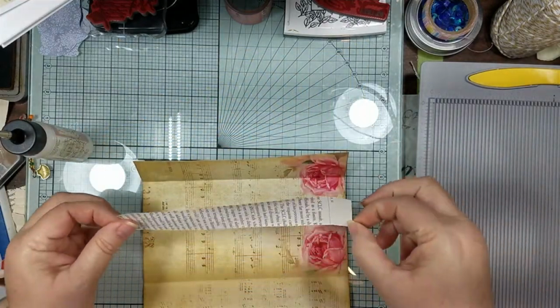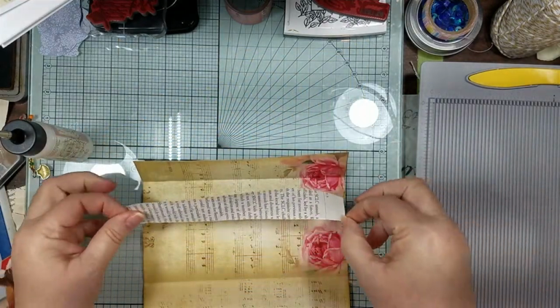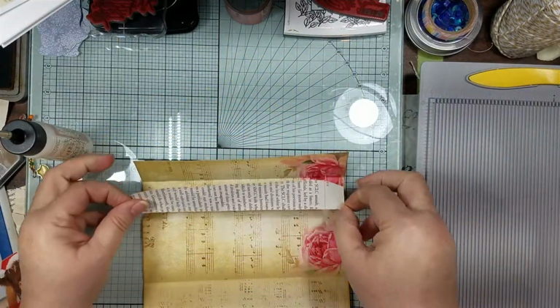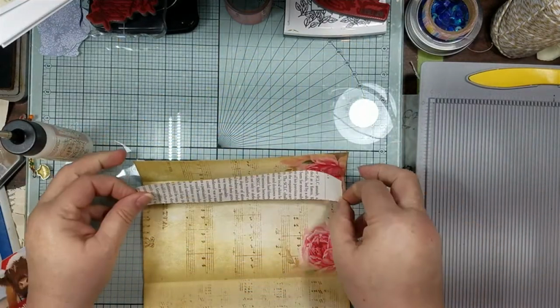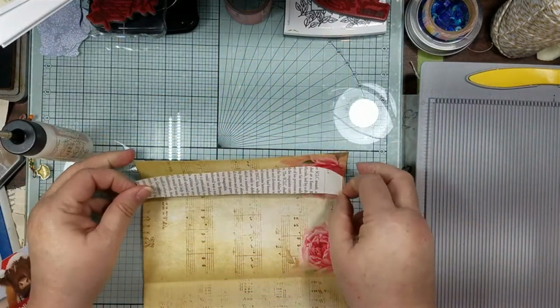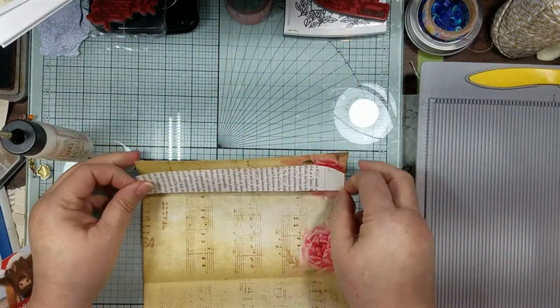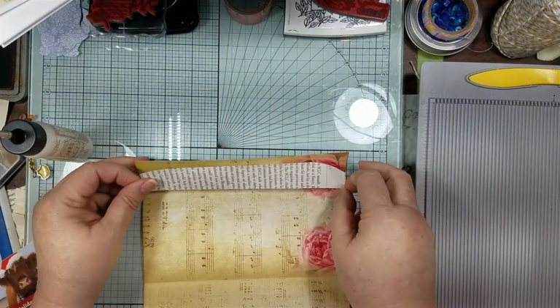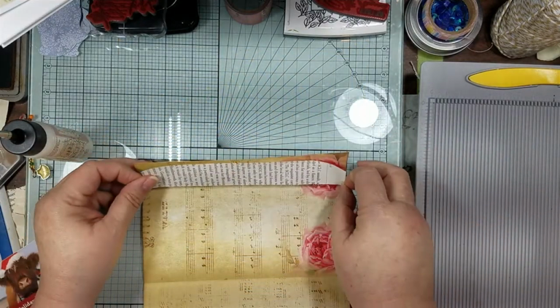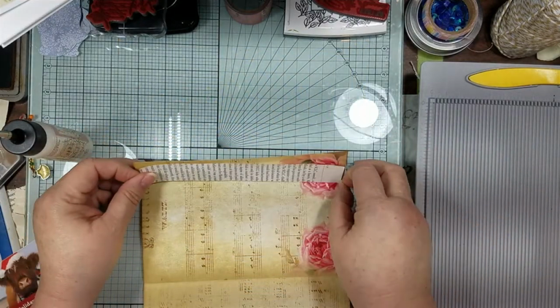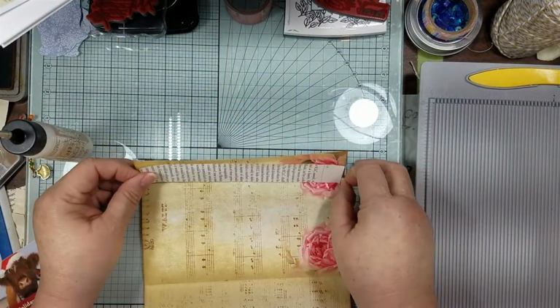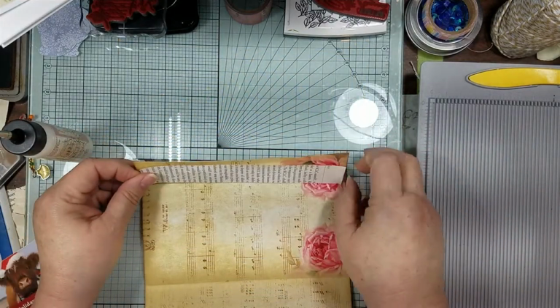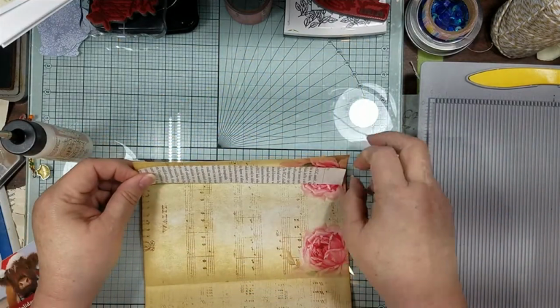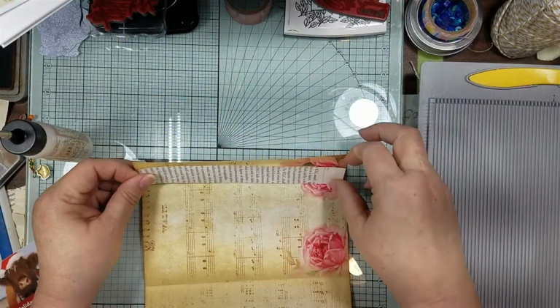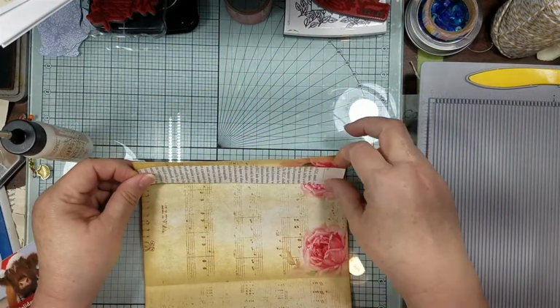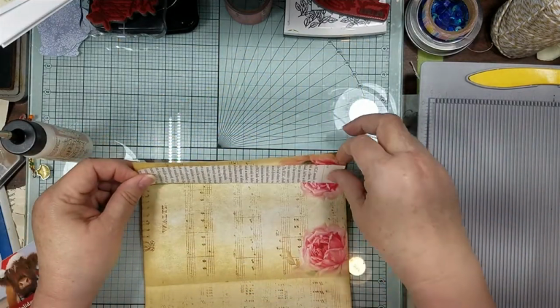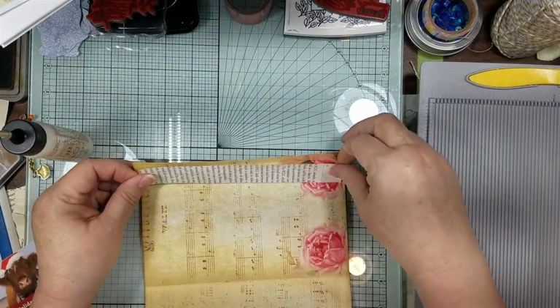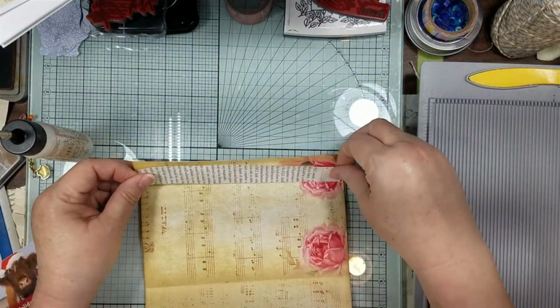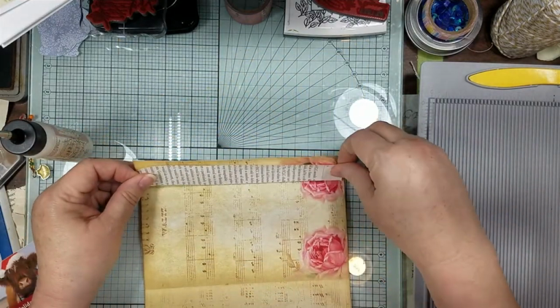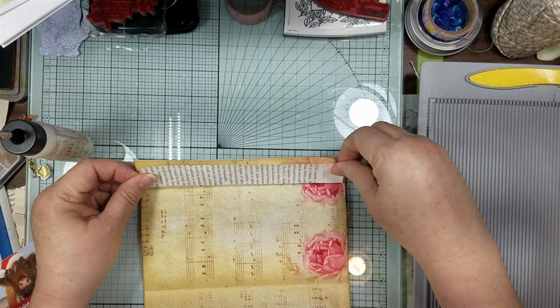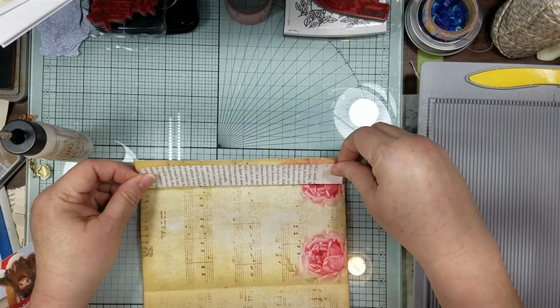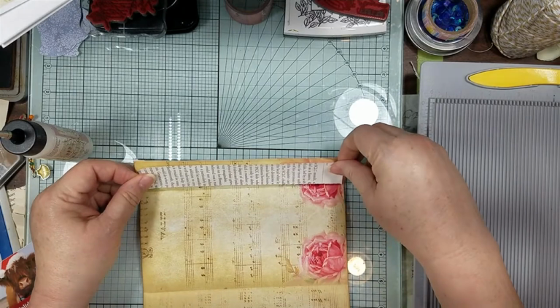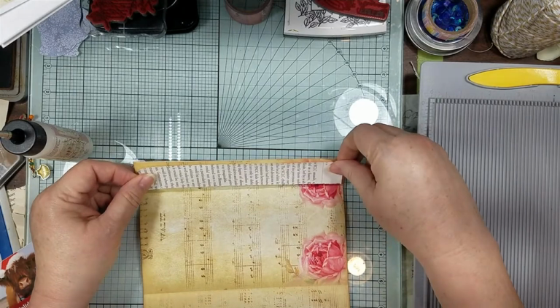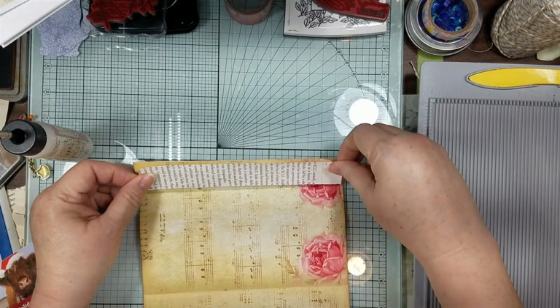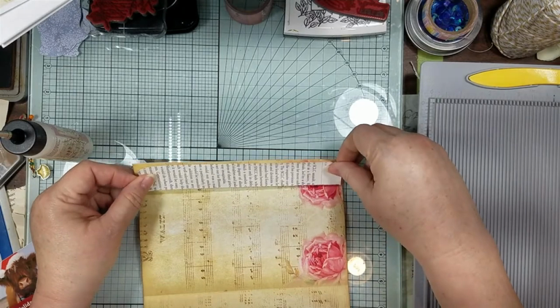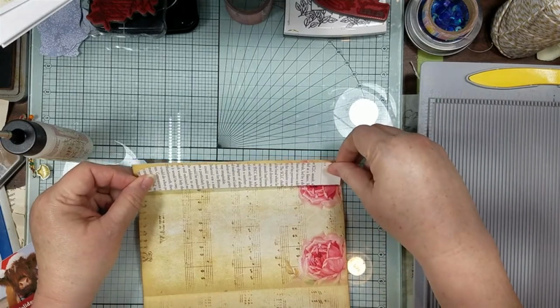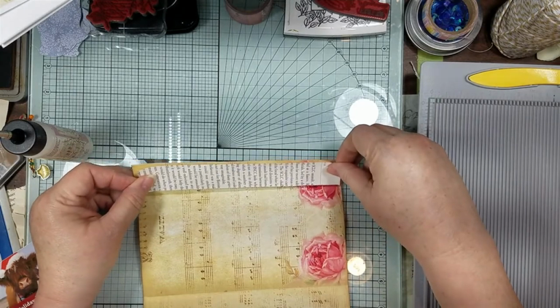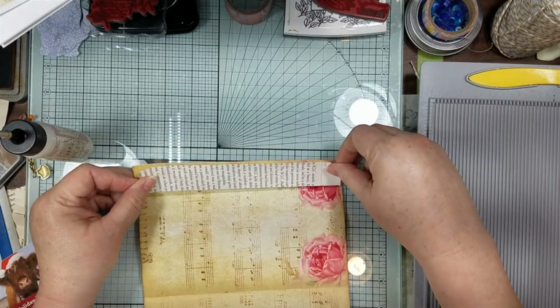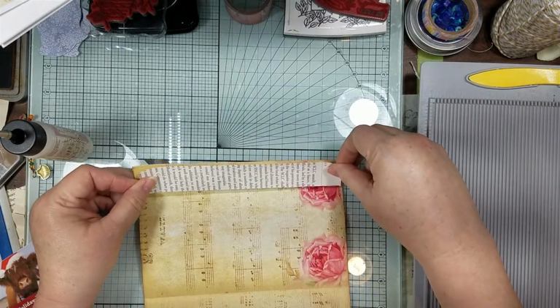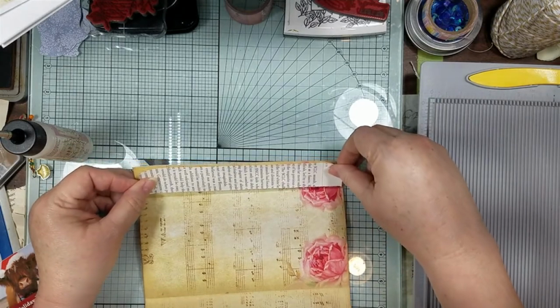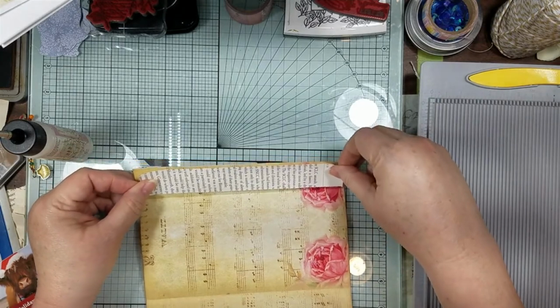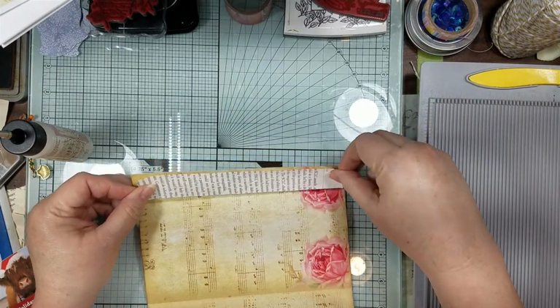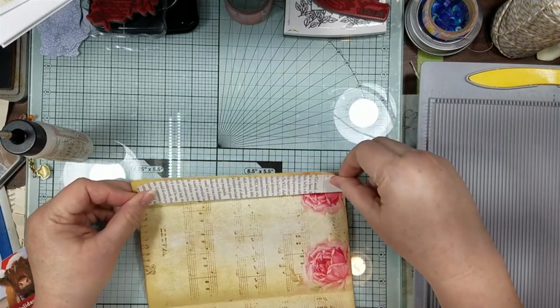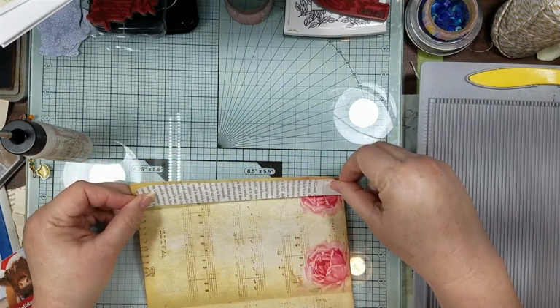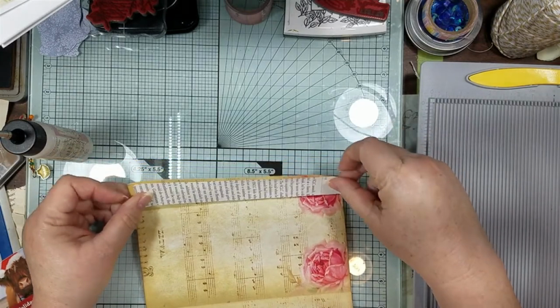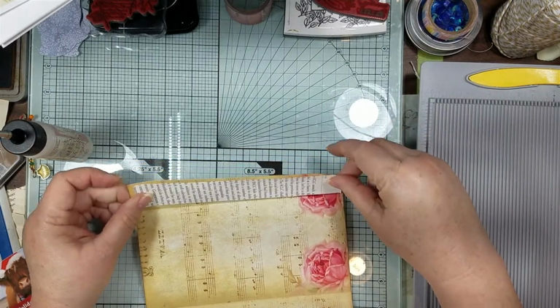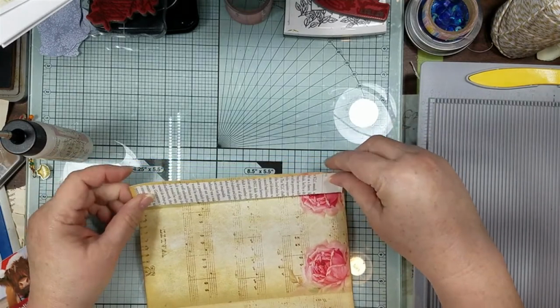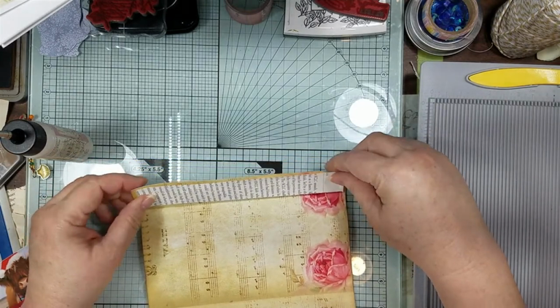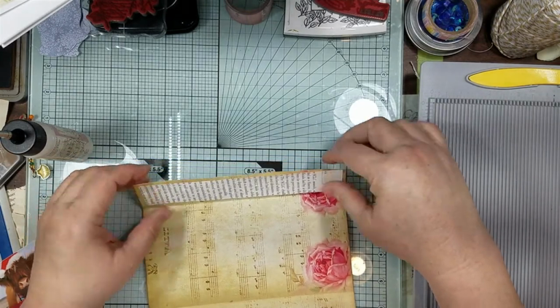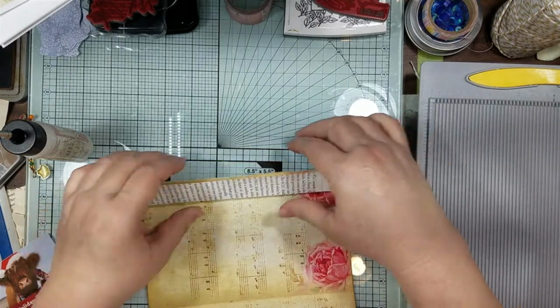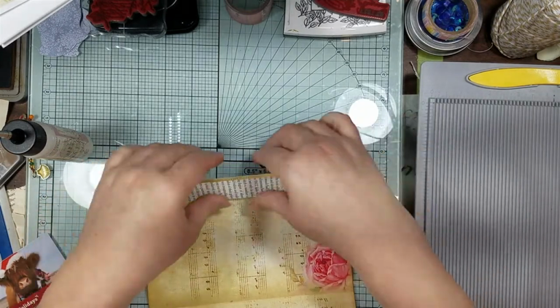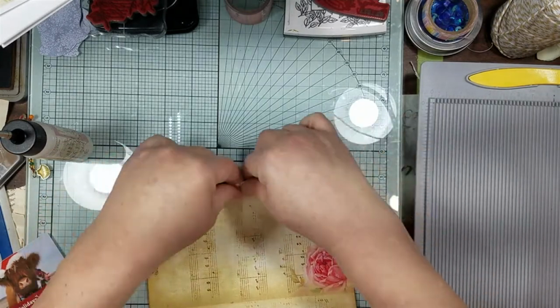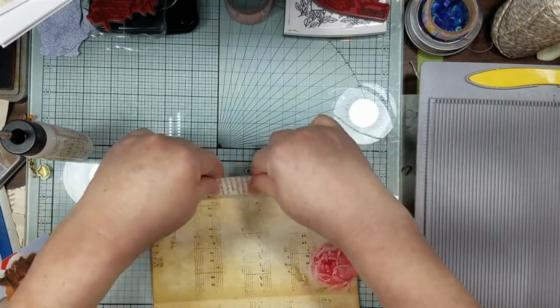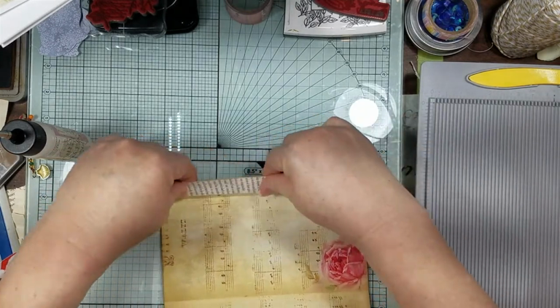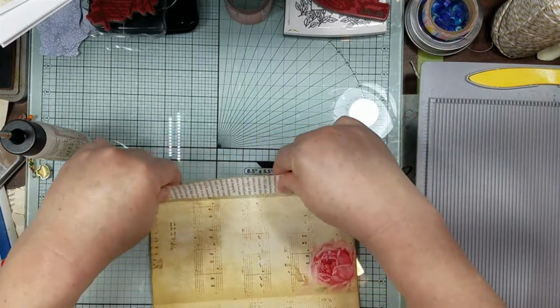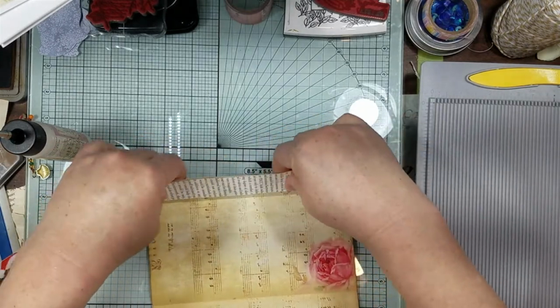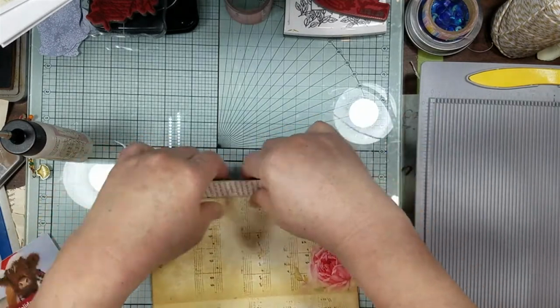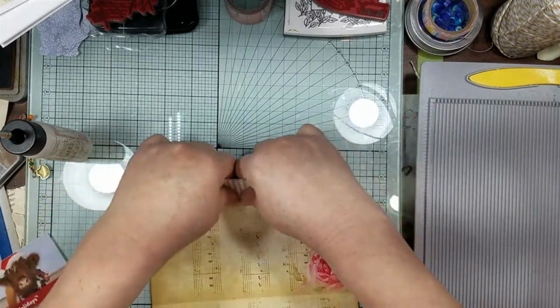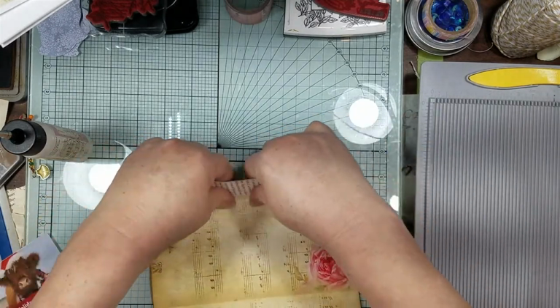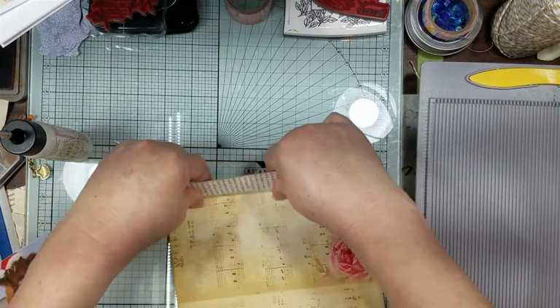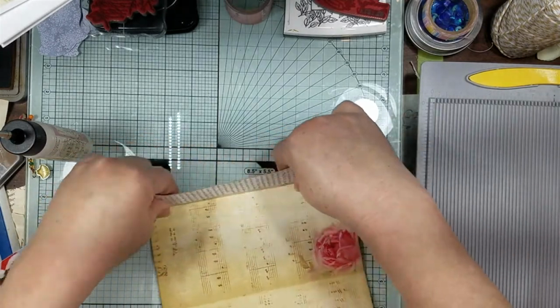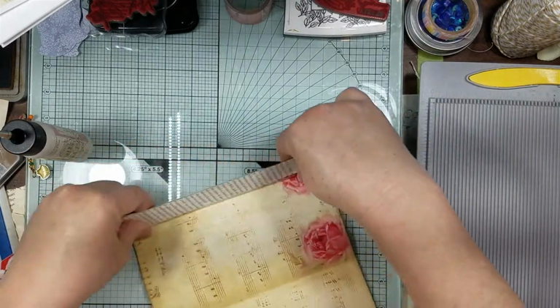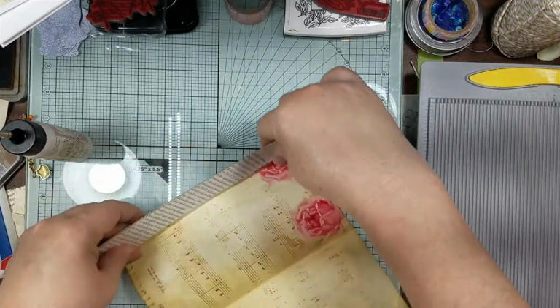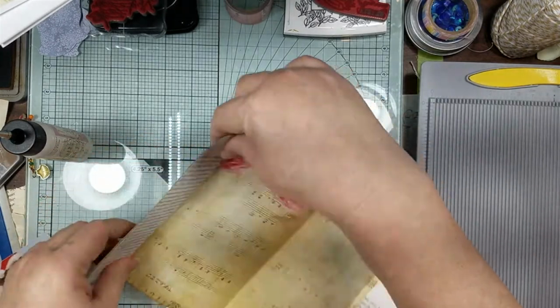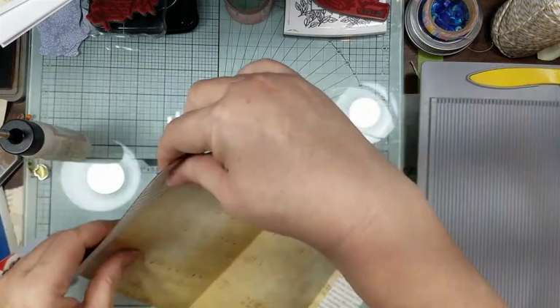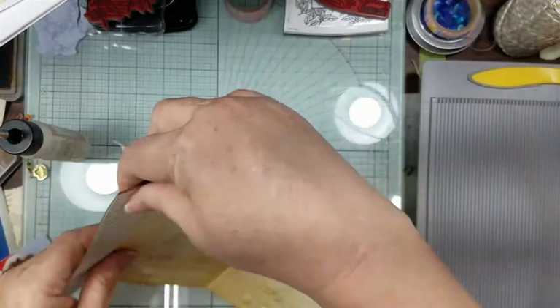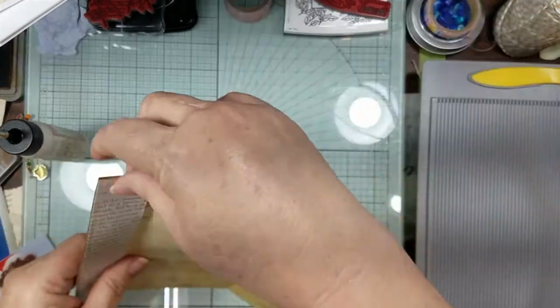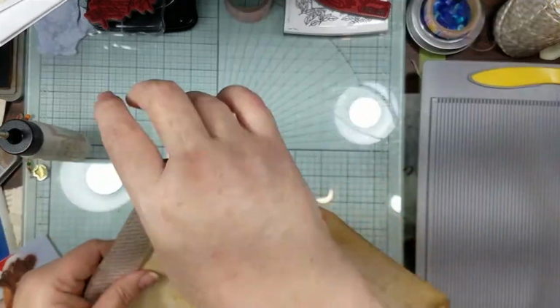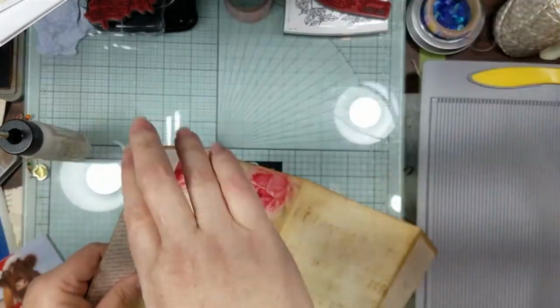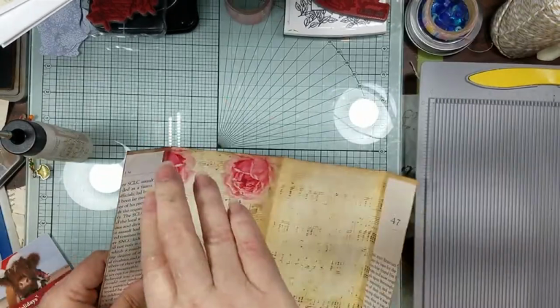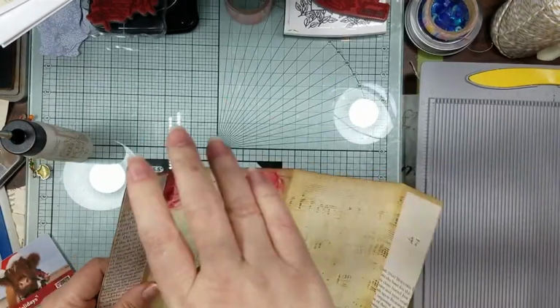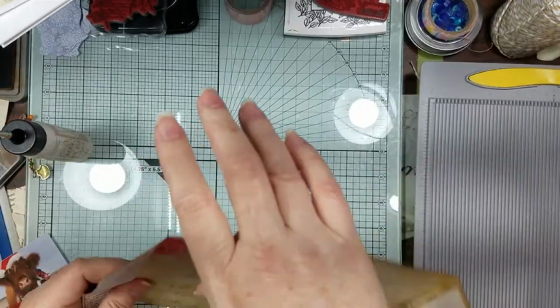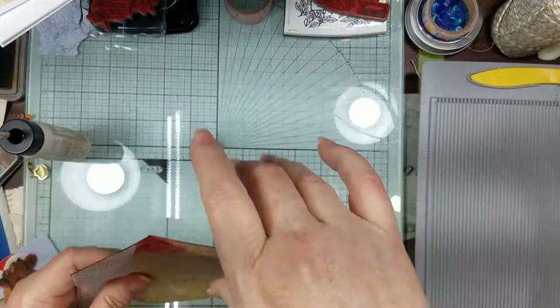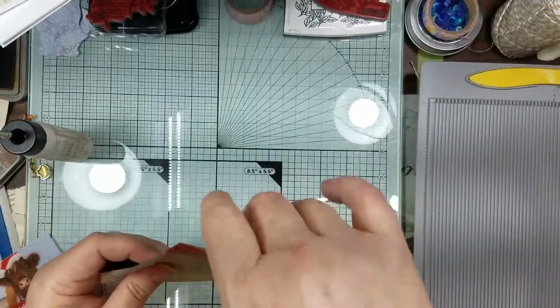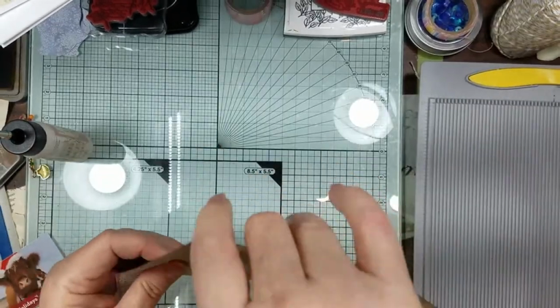Let me just hang this upside down just in case - I mean you're not going to see it back there.